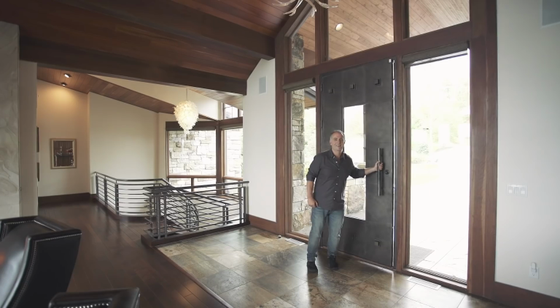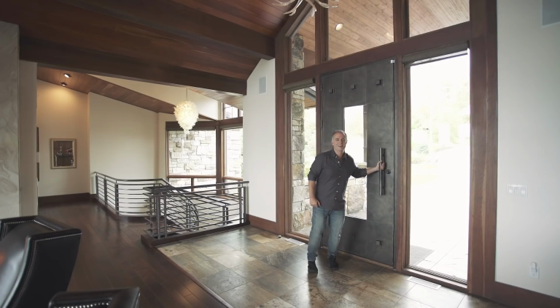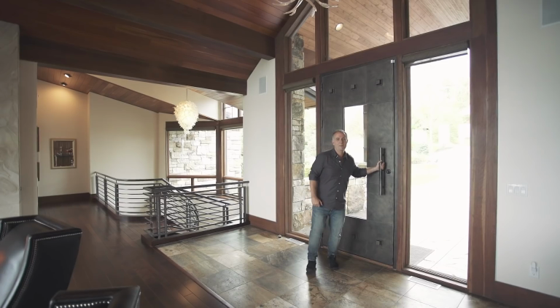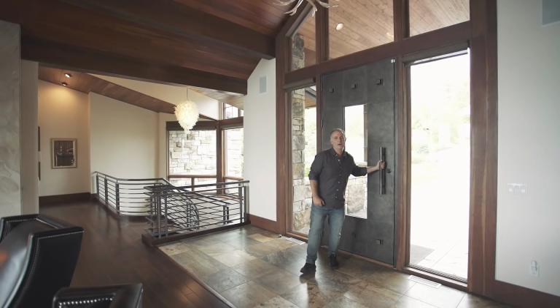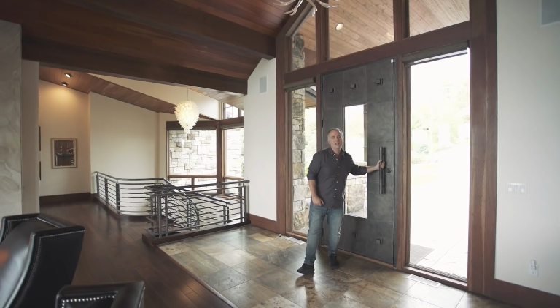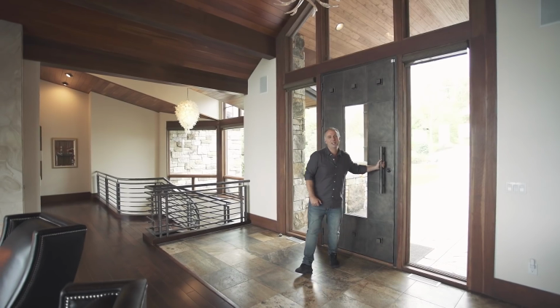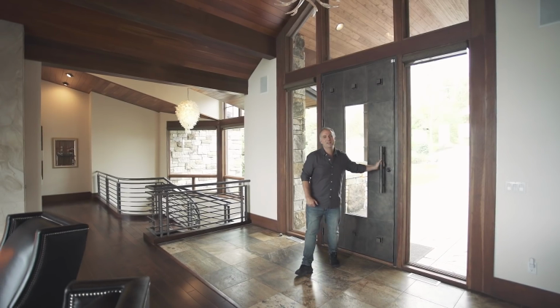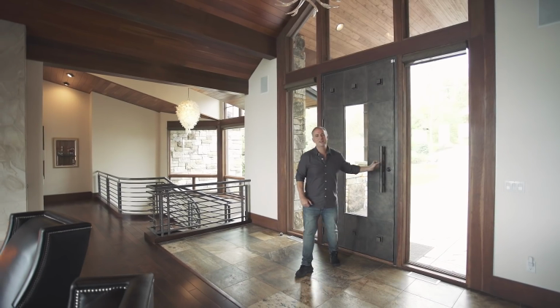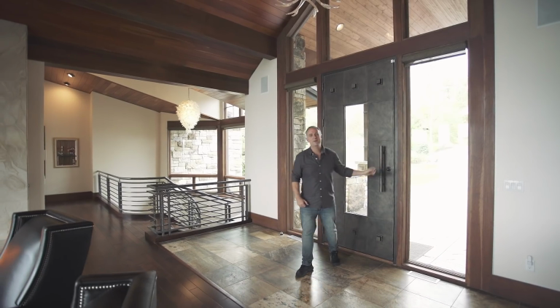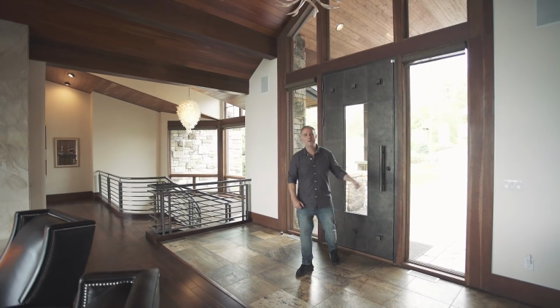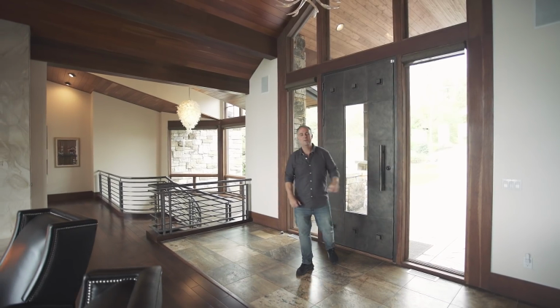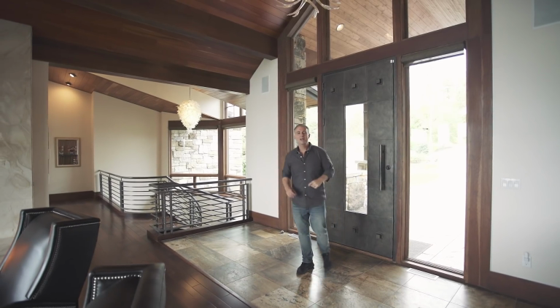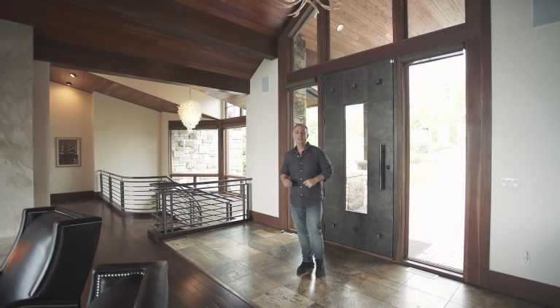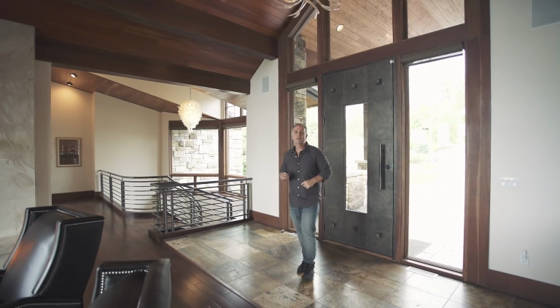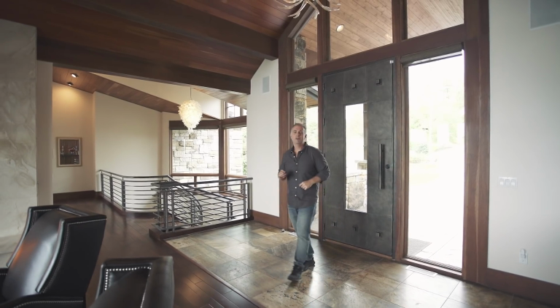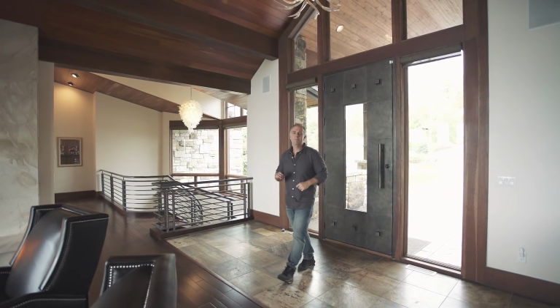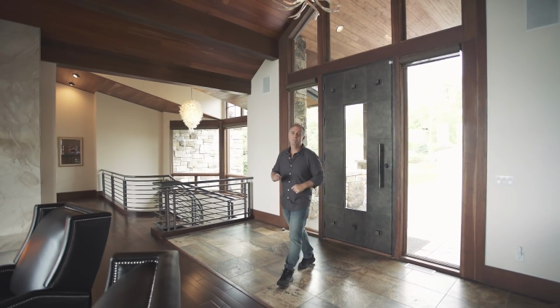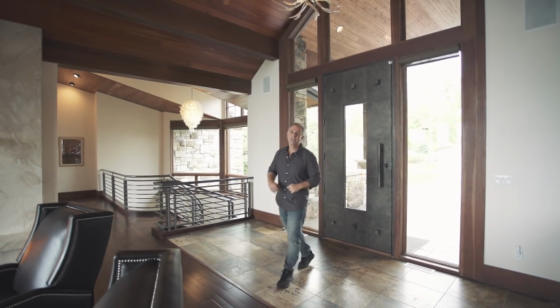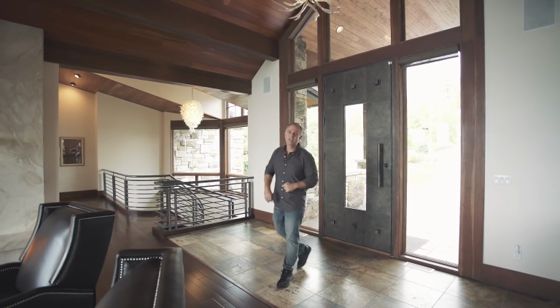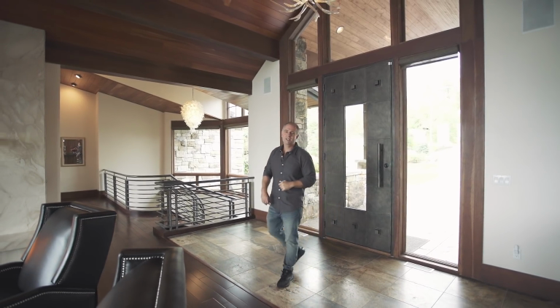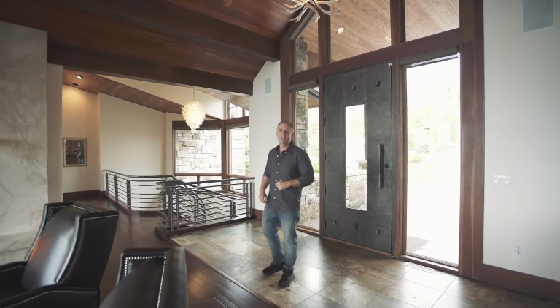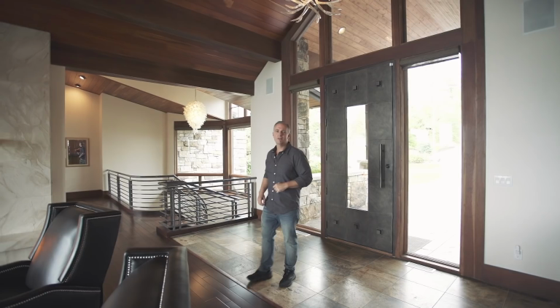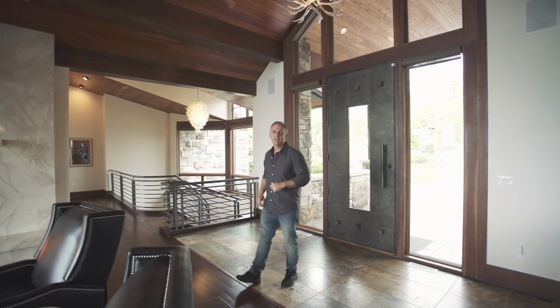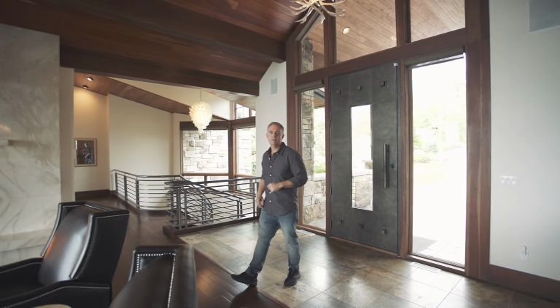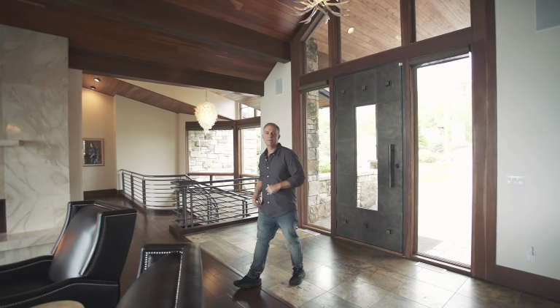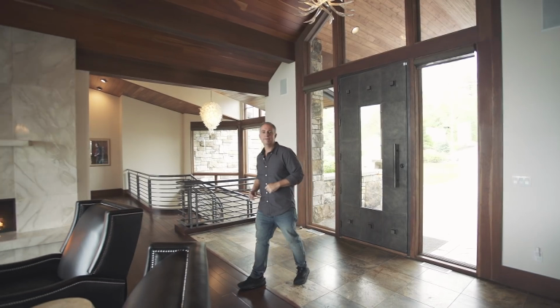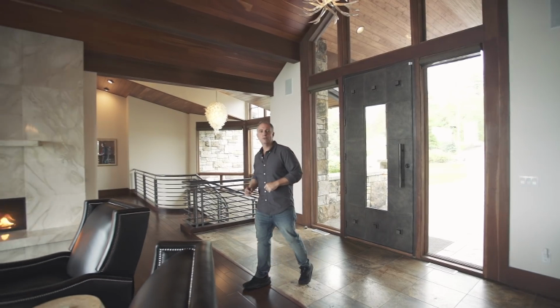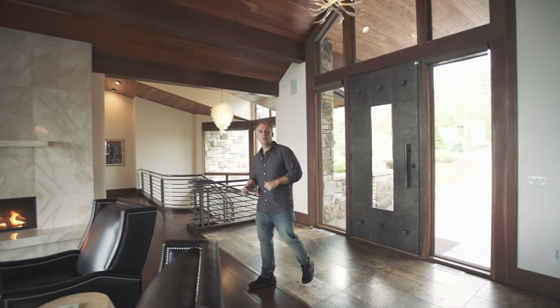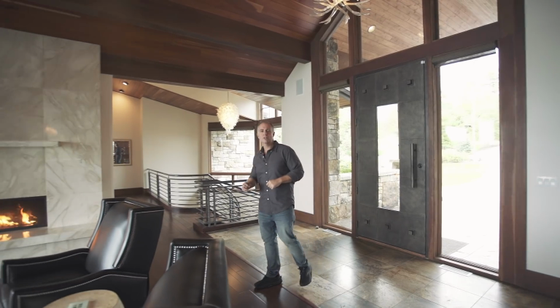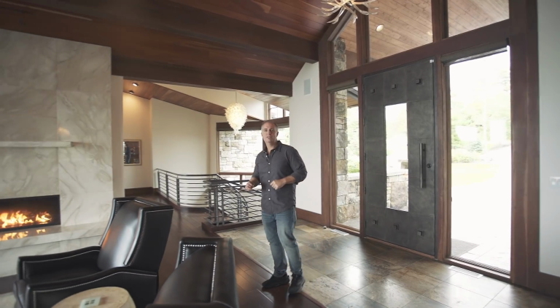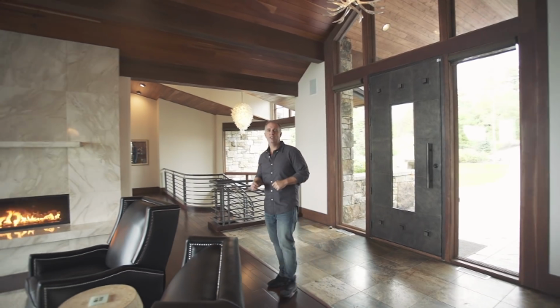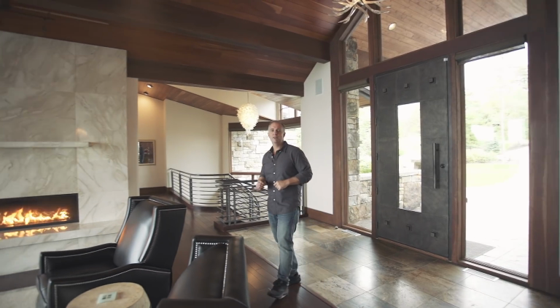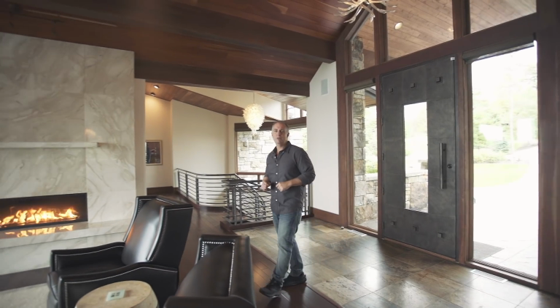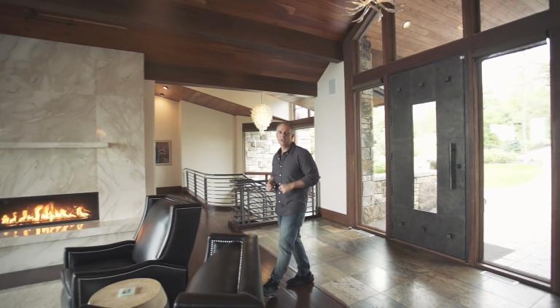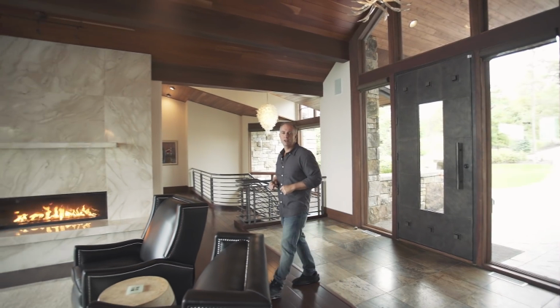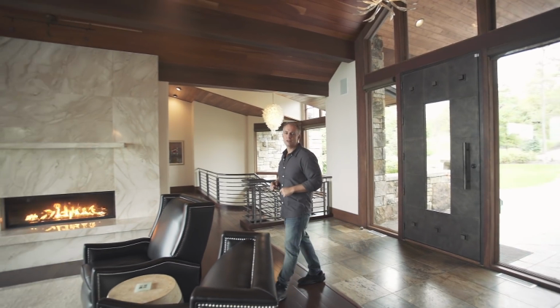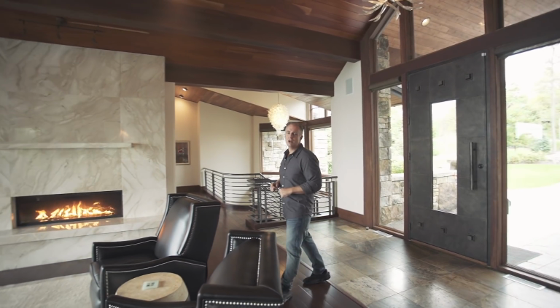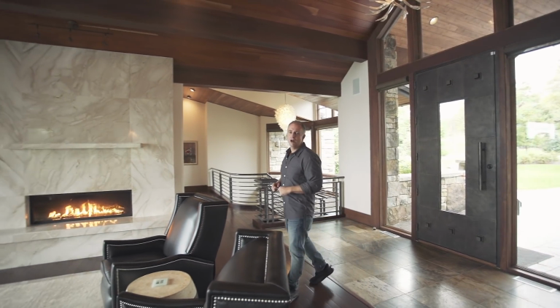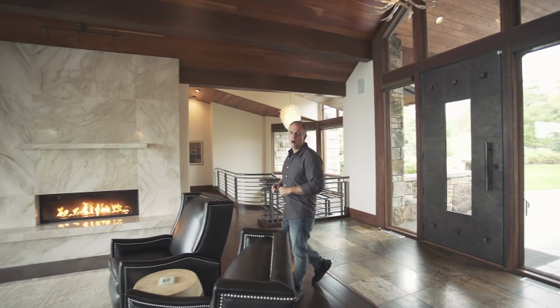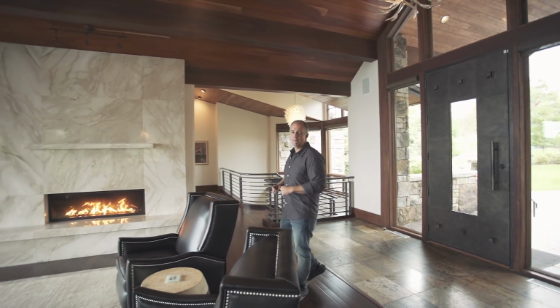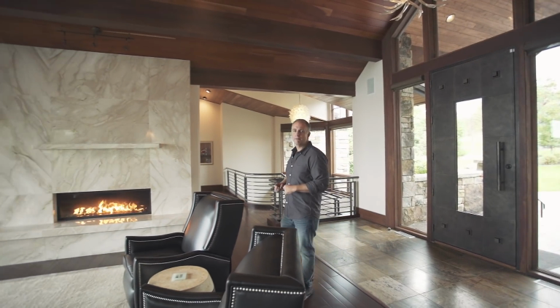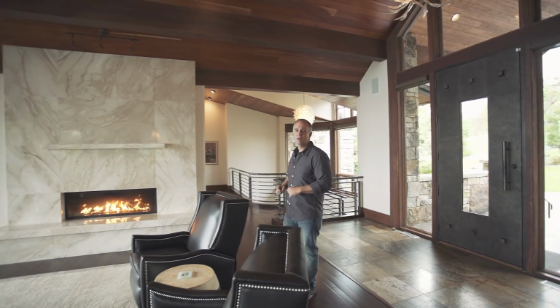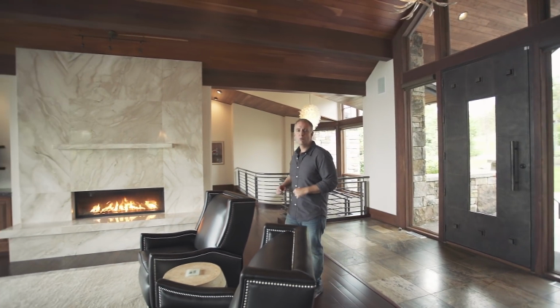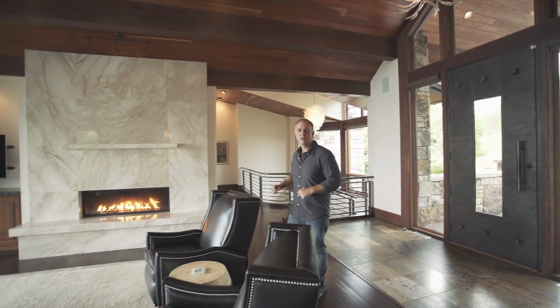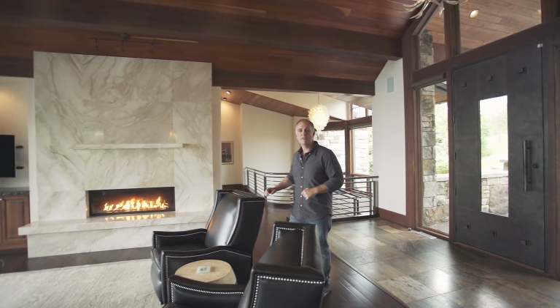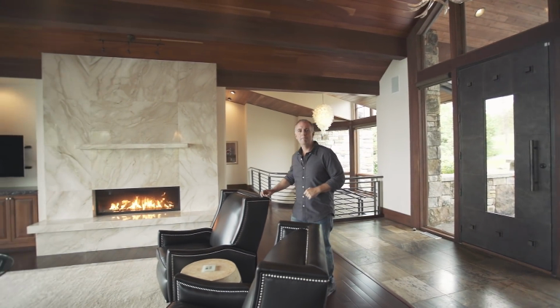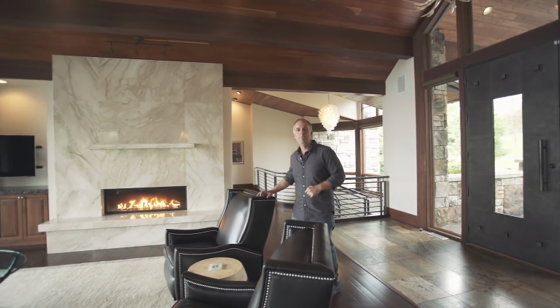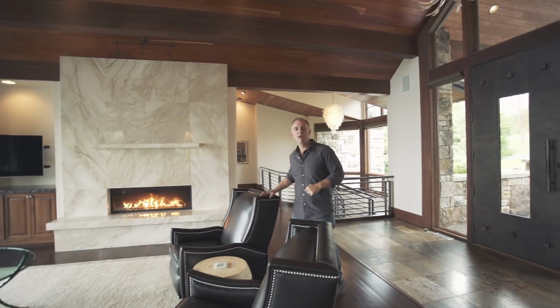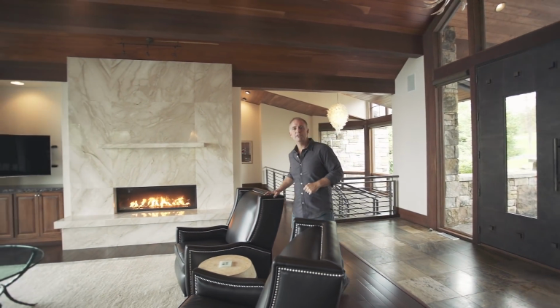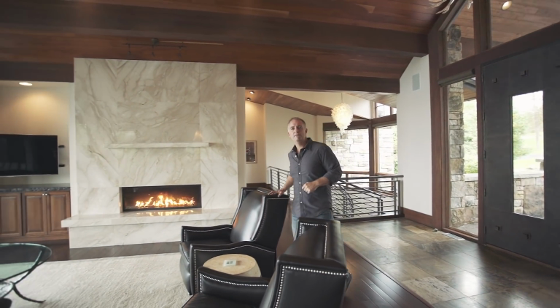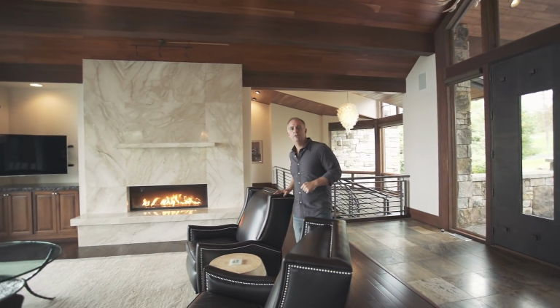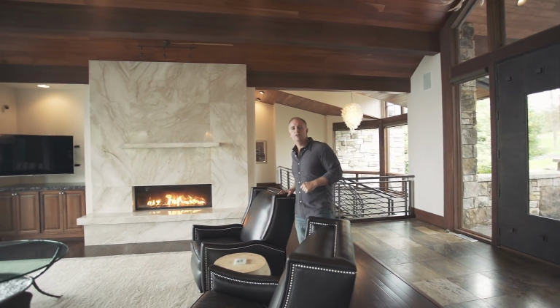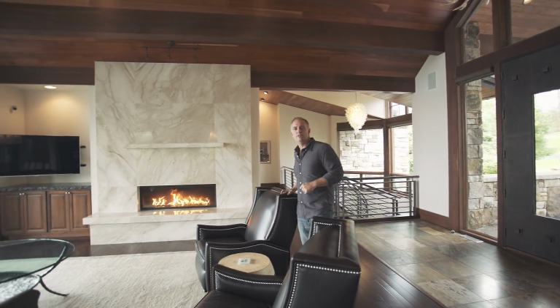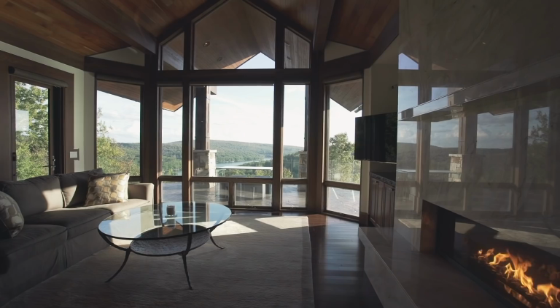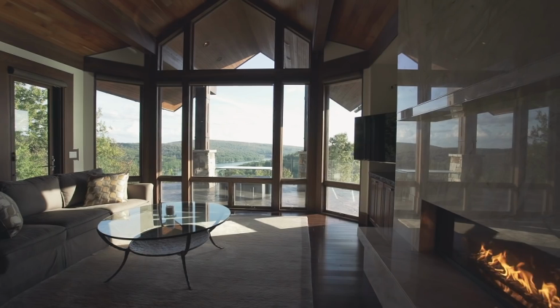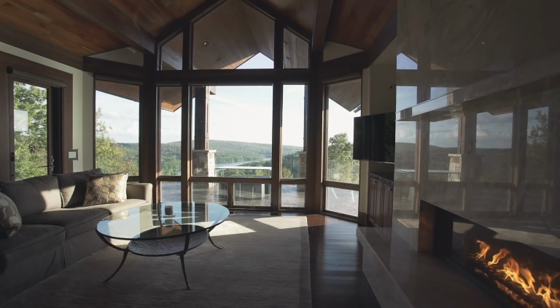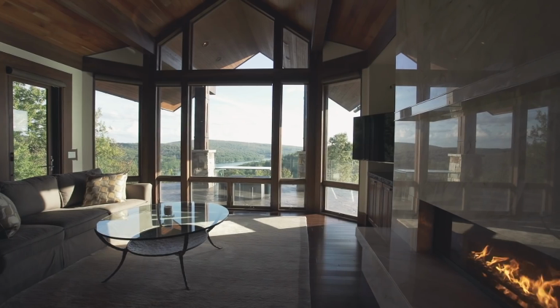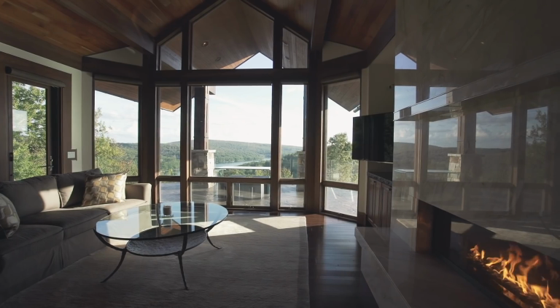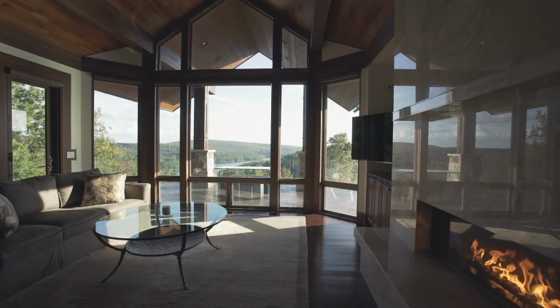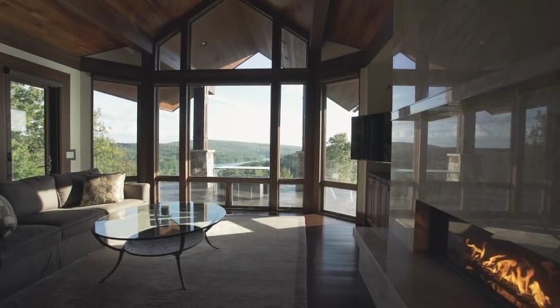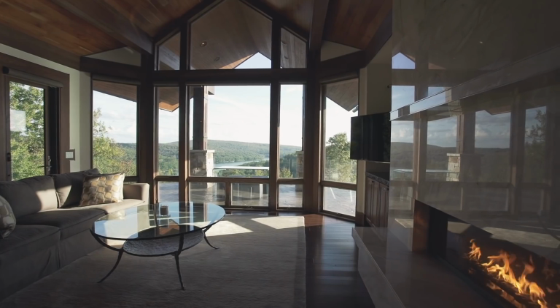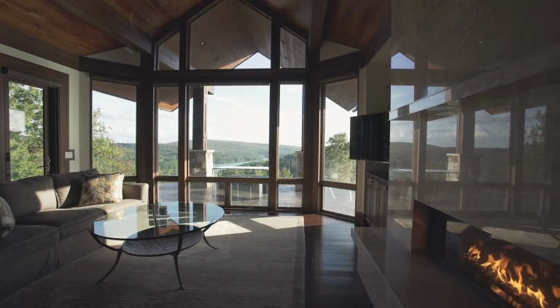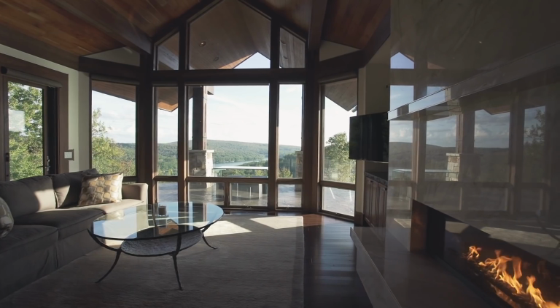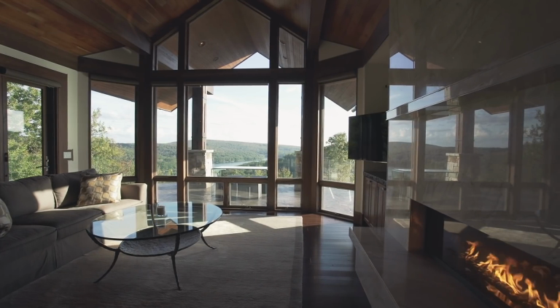Upon entering the home, you are immediately greeted with floor-to-ceiling windows offering one of the best views of the Deep Creek Lake area.